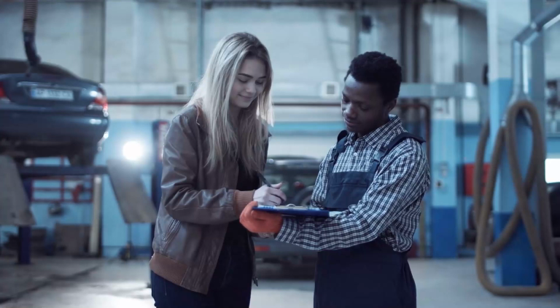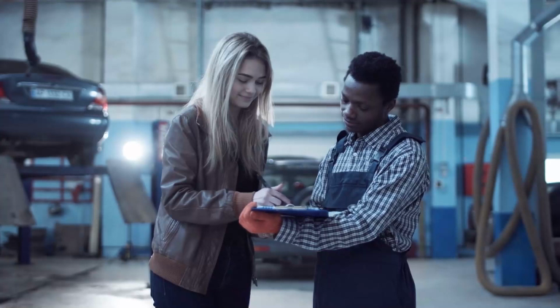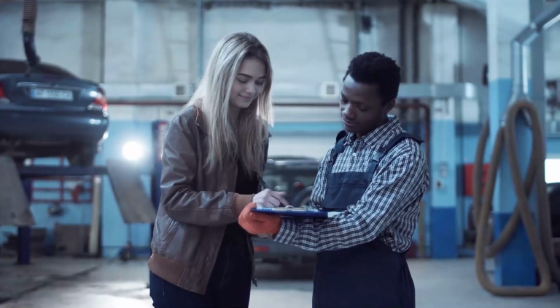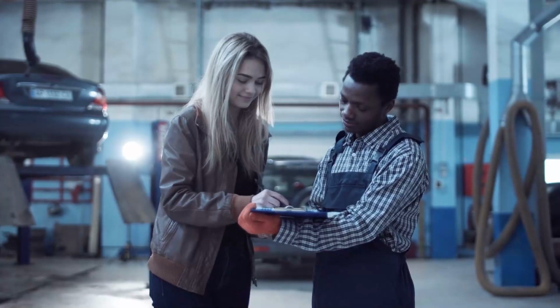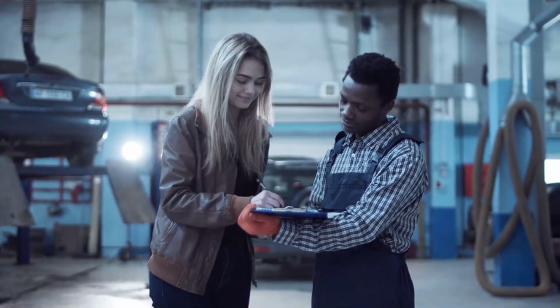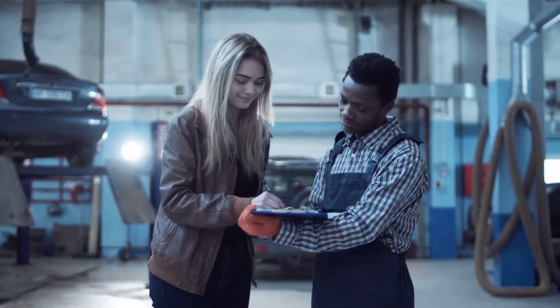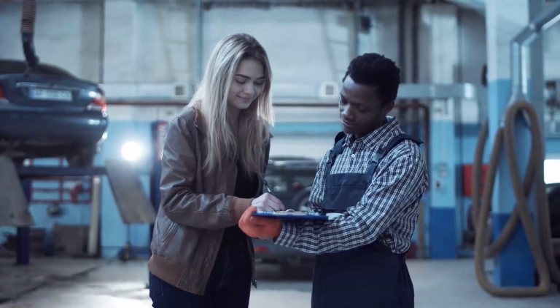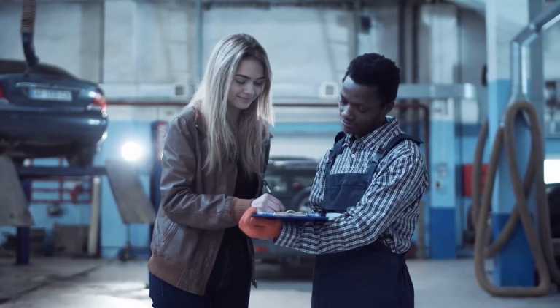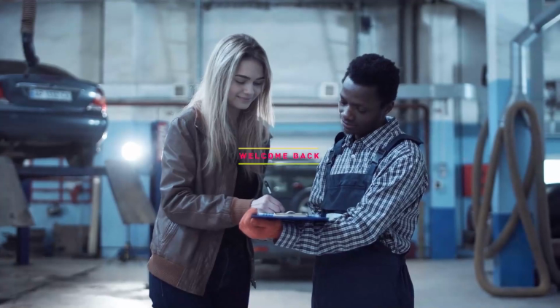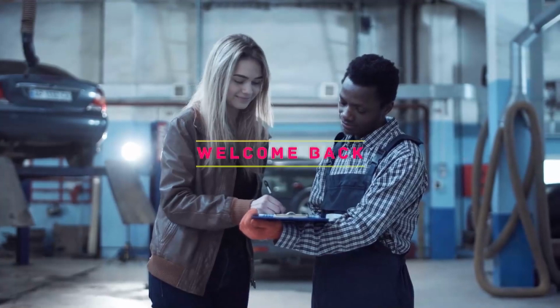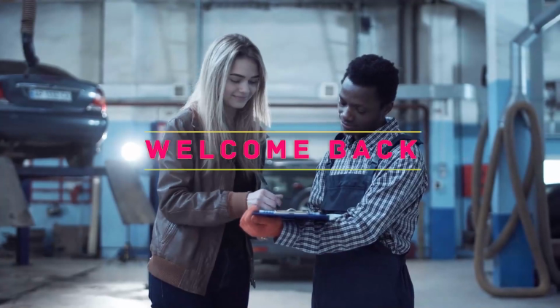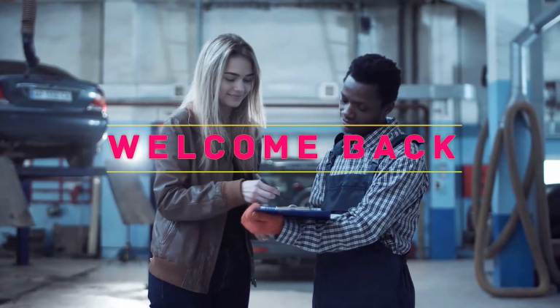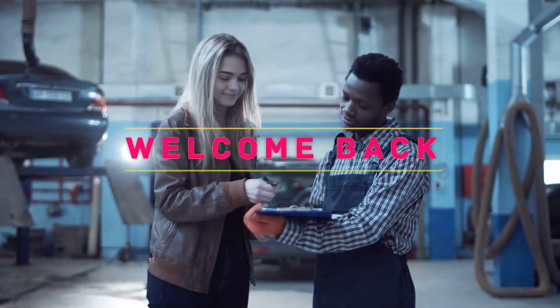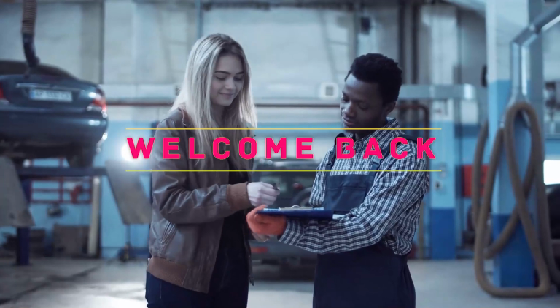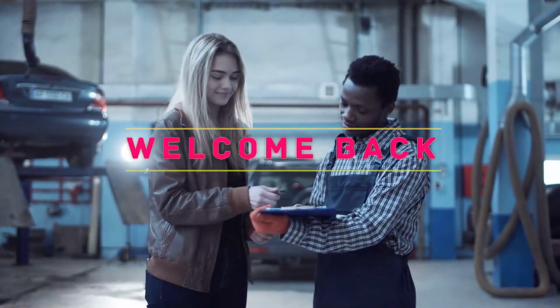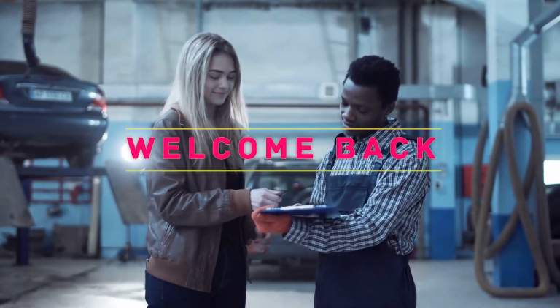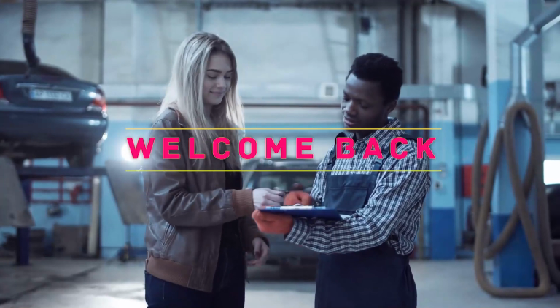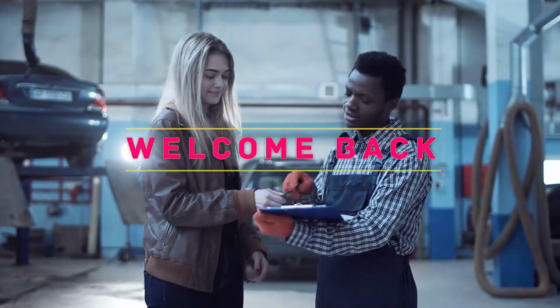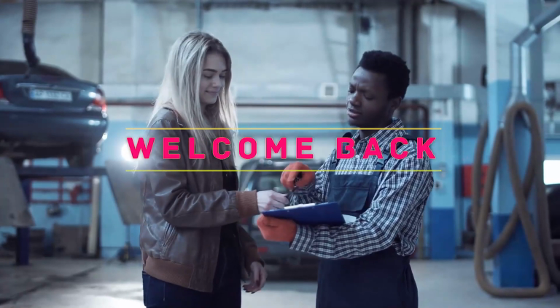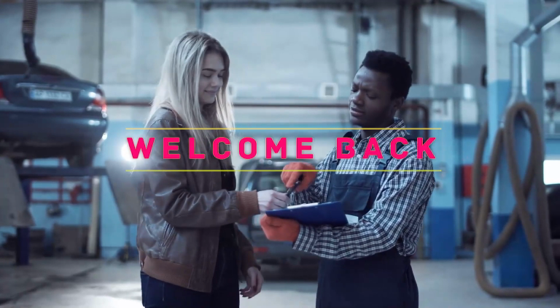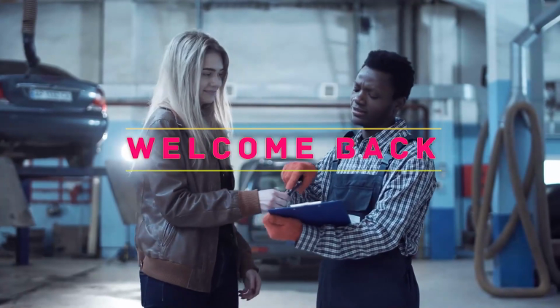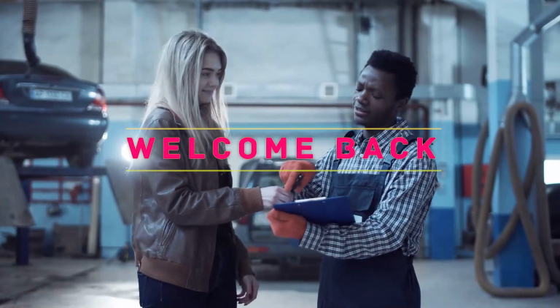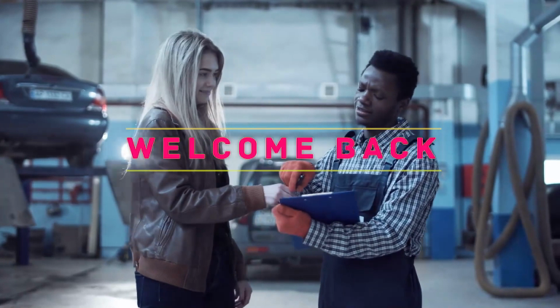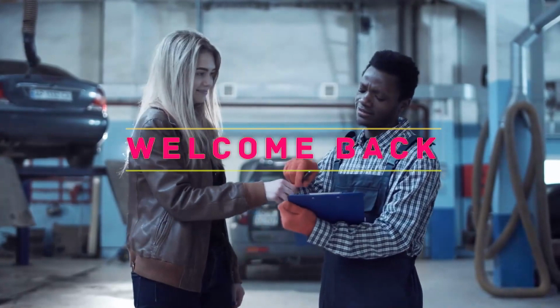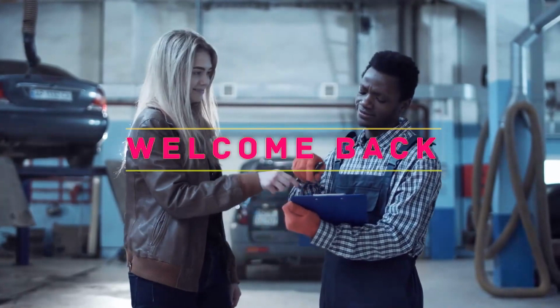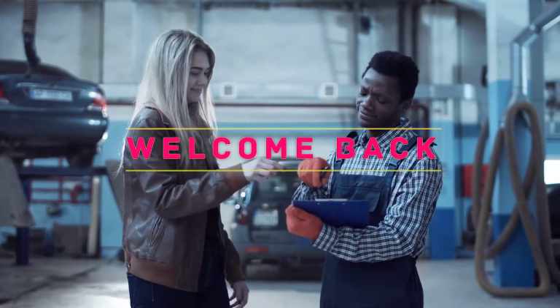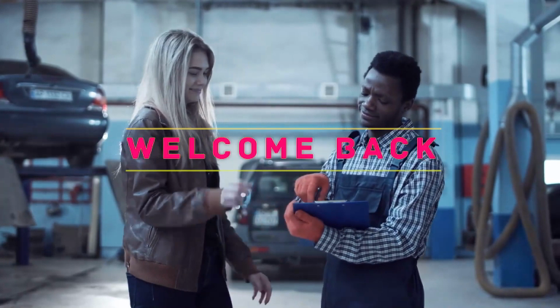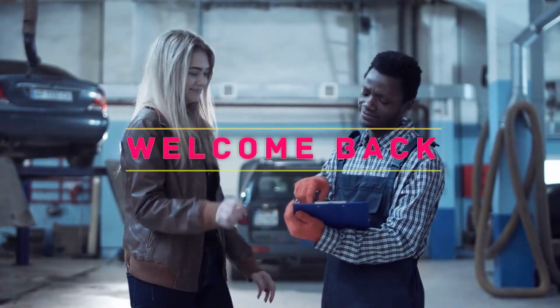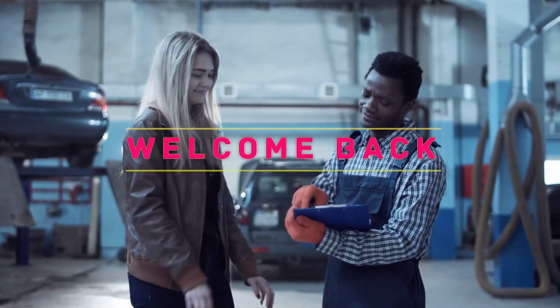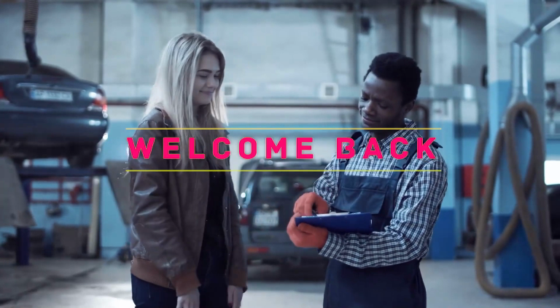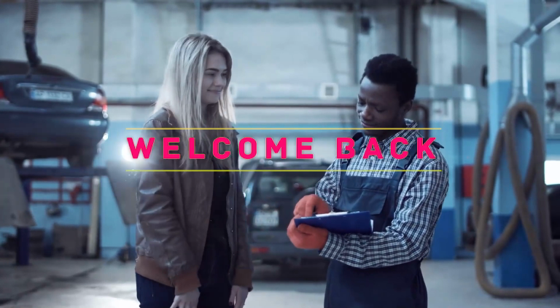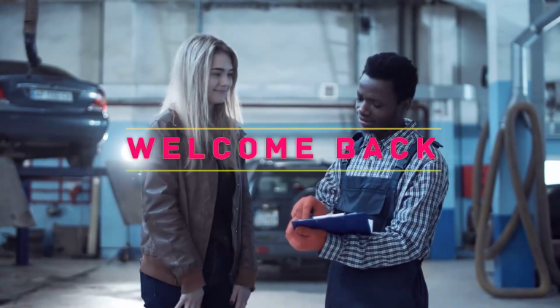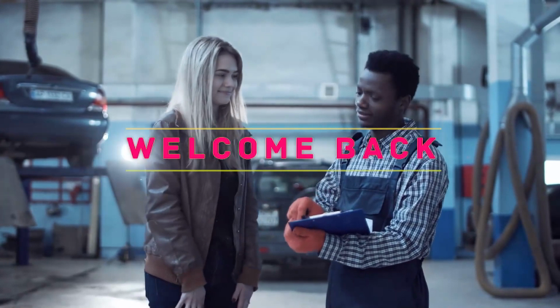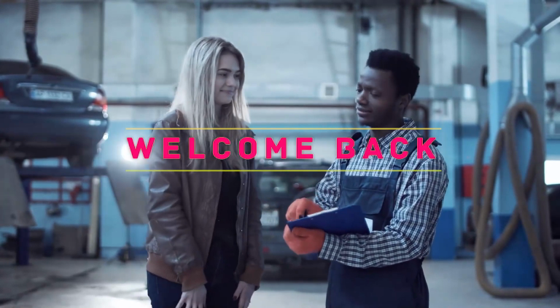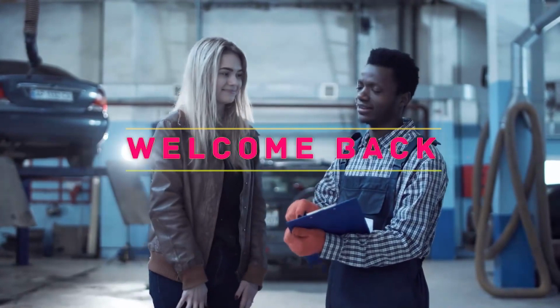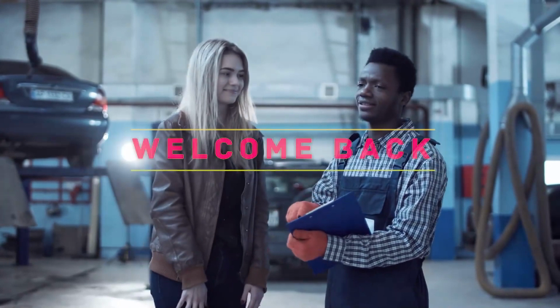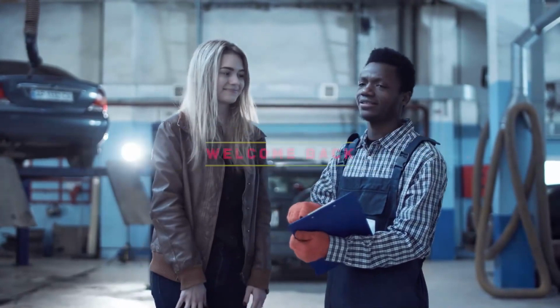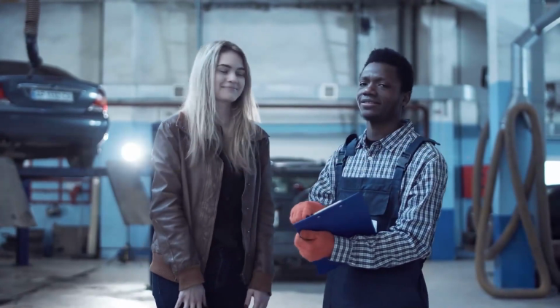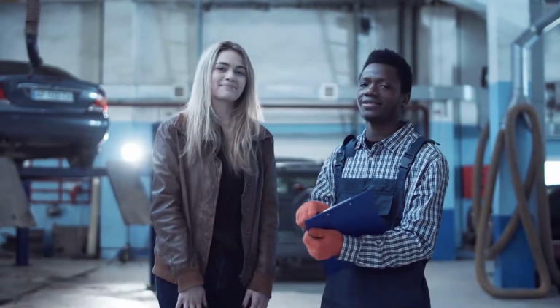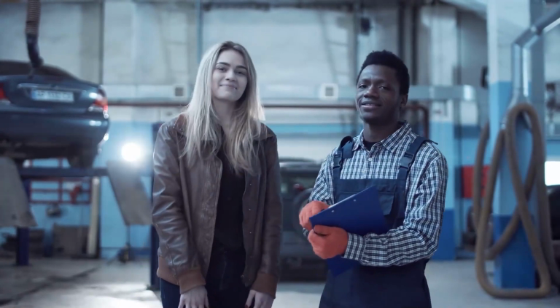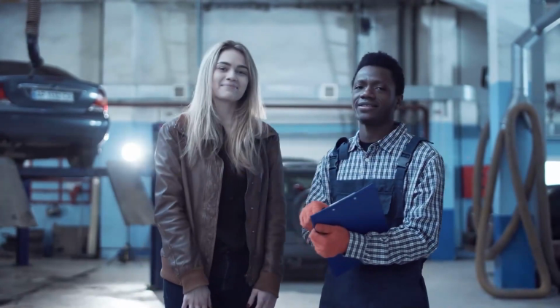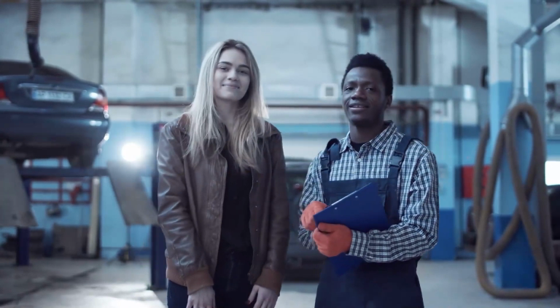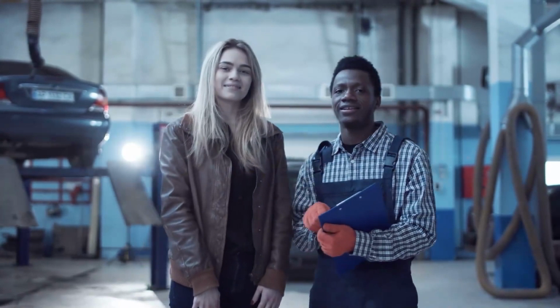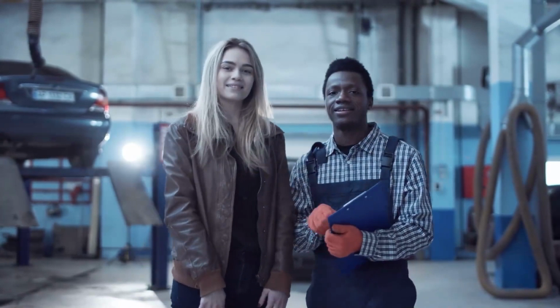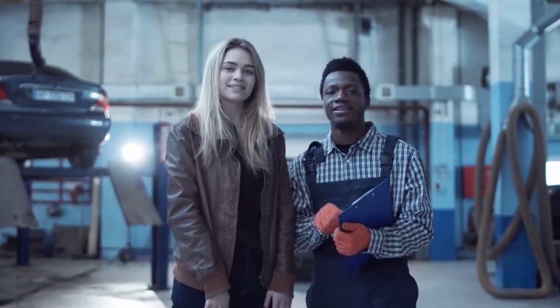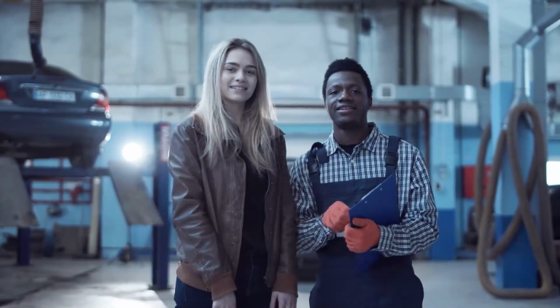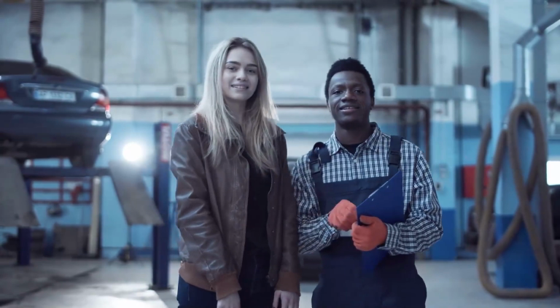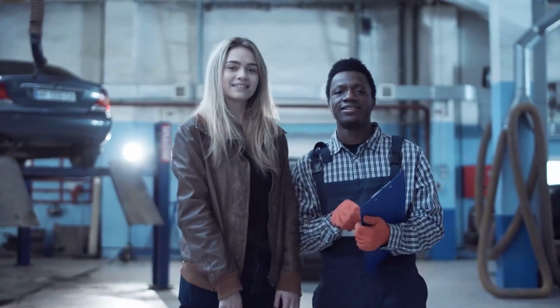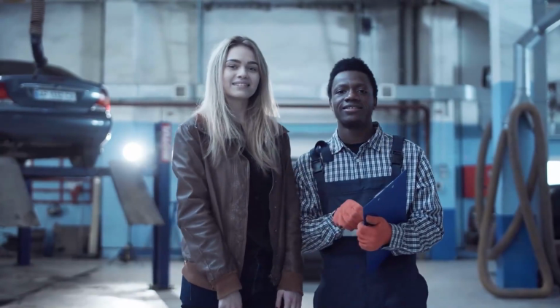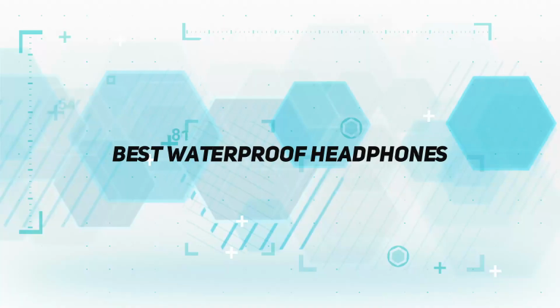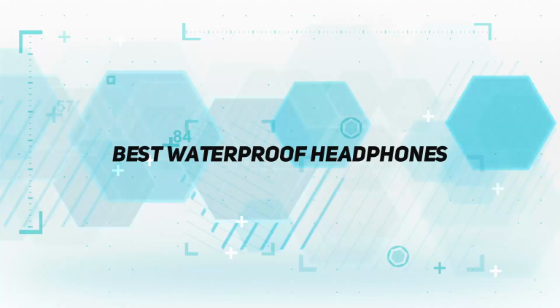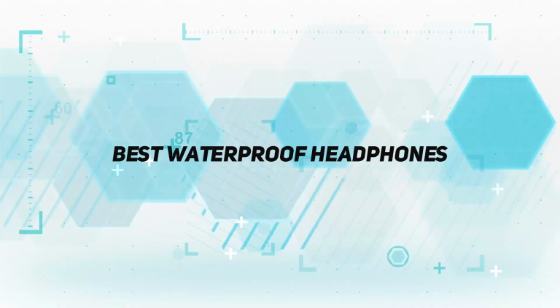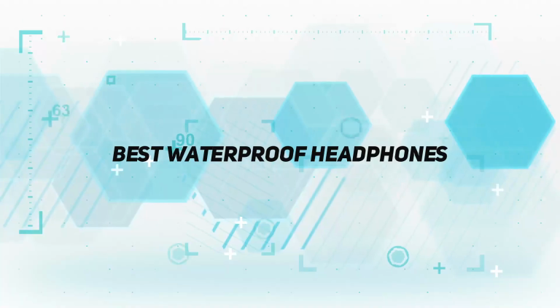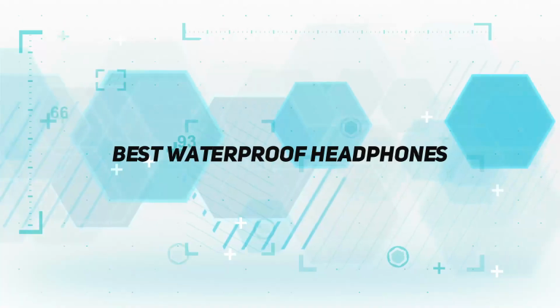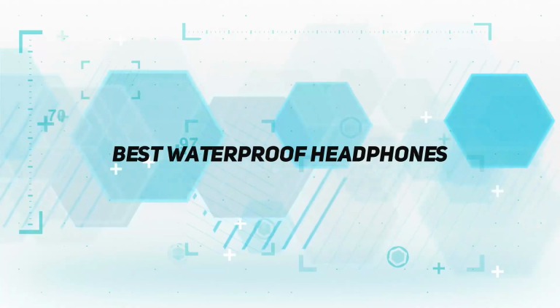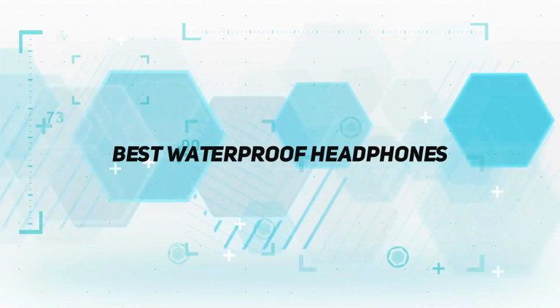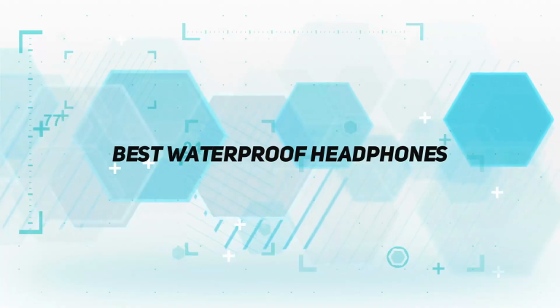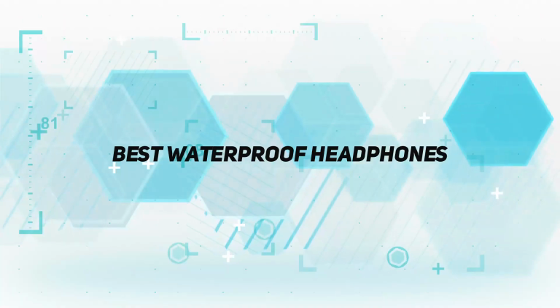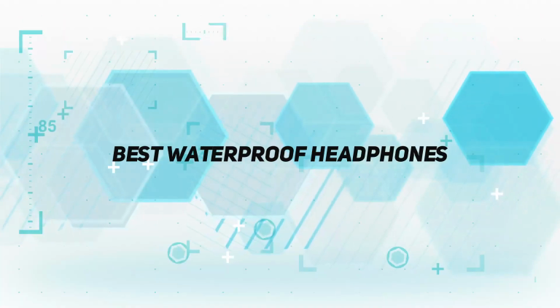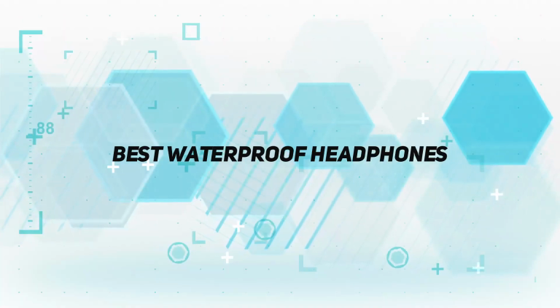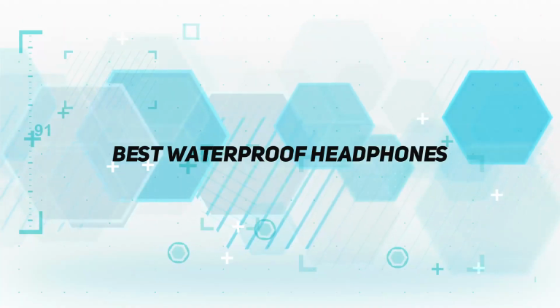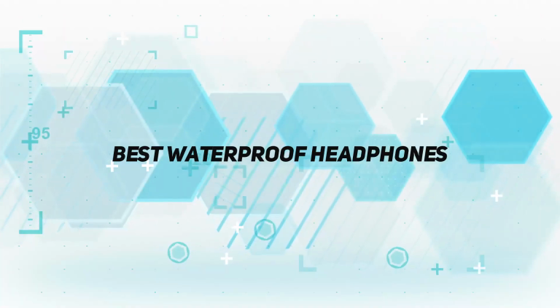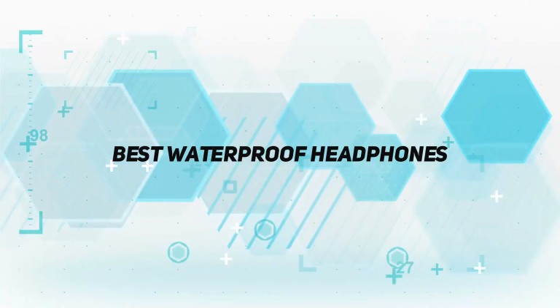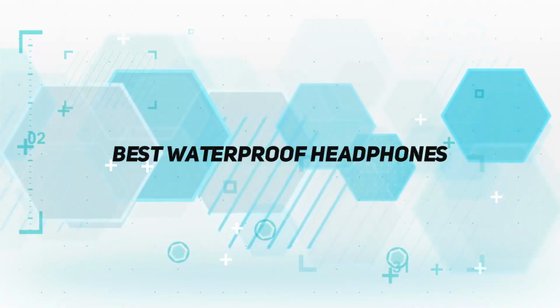Hey, welcome back to my channel. In this video, I'm going to talk about the Top 5 Best Waterproof Headphones.